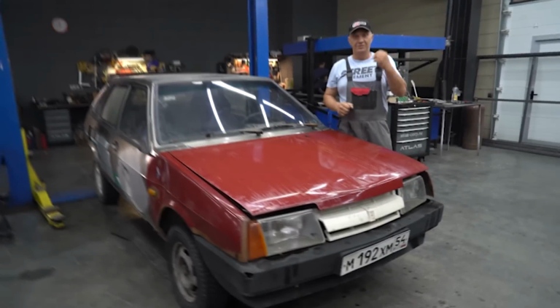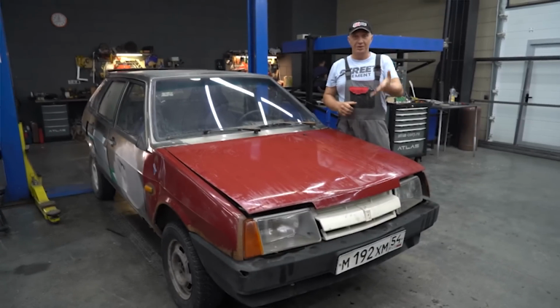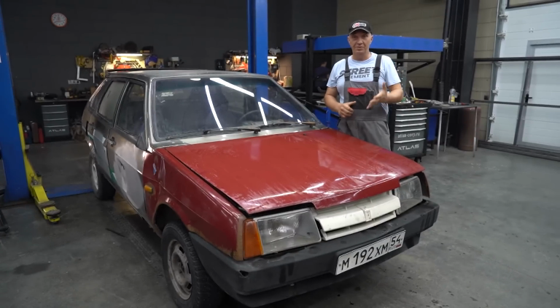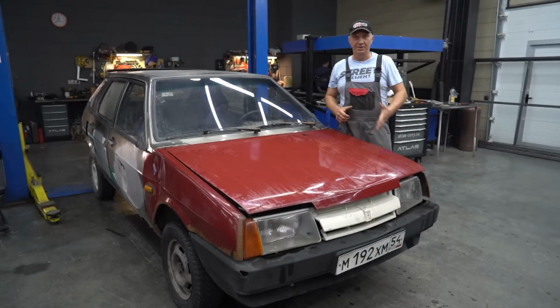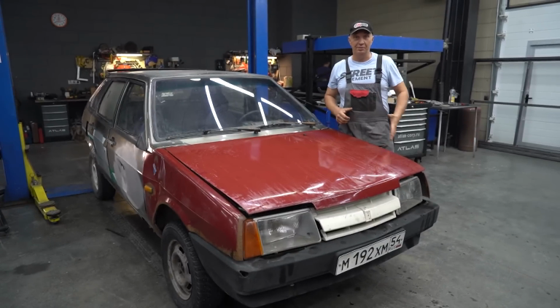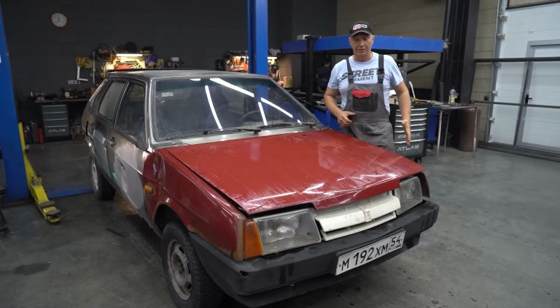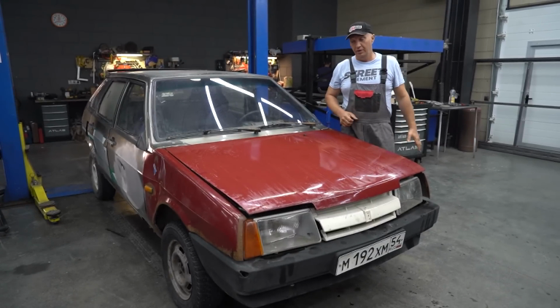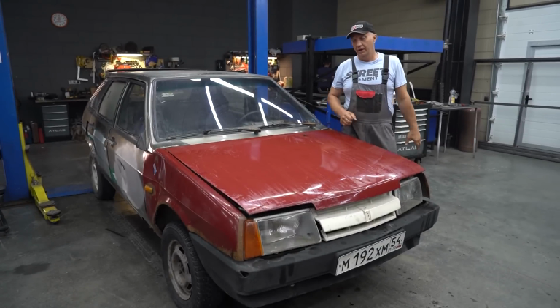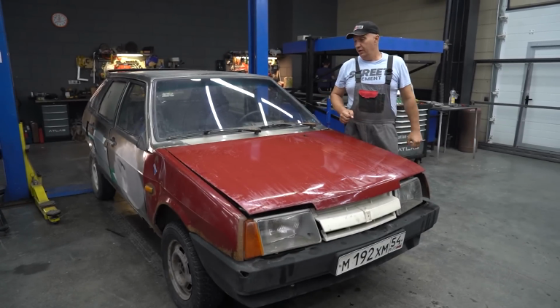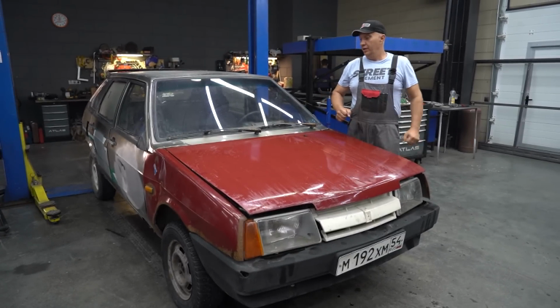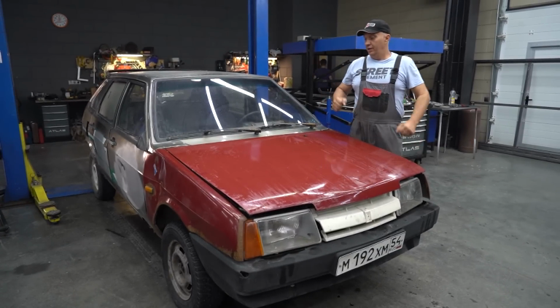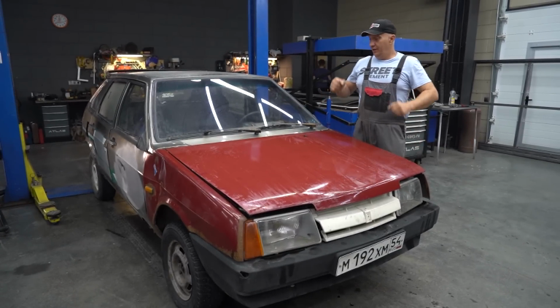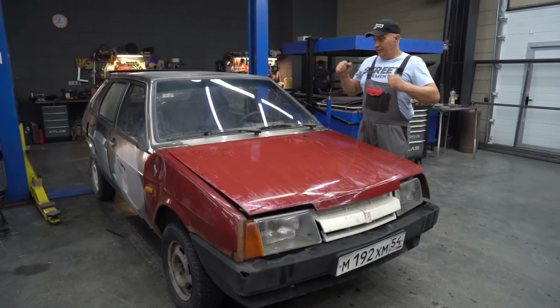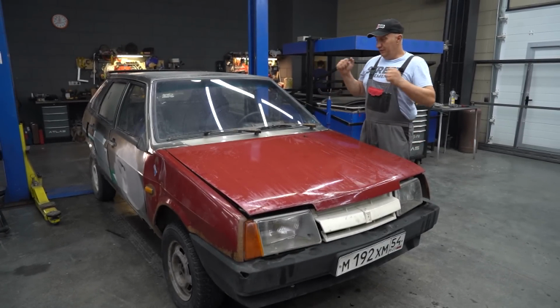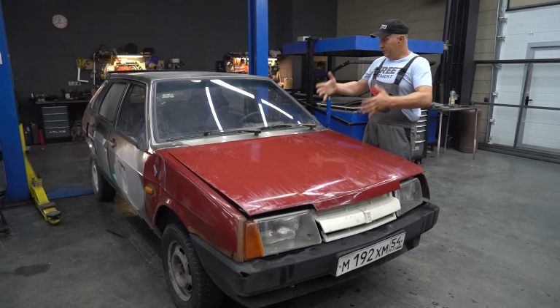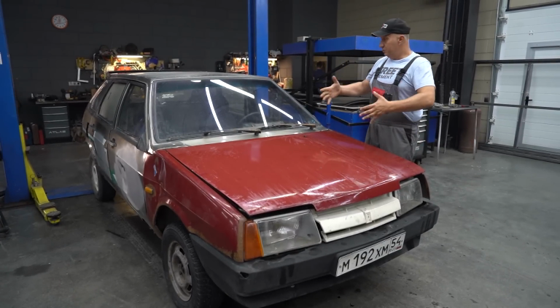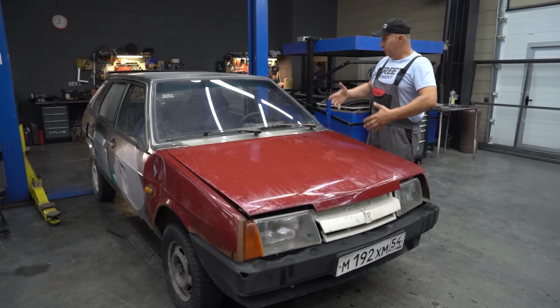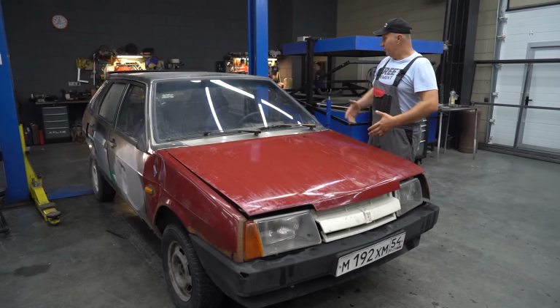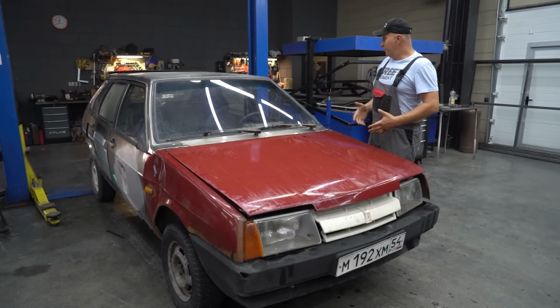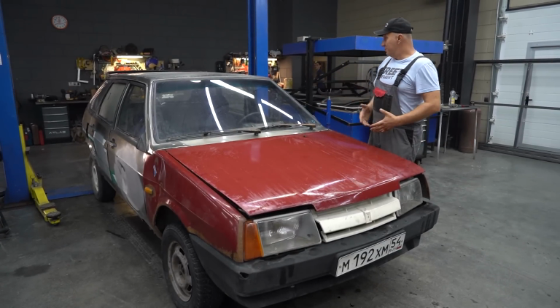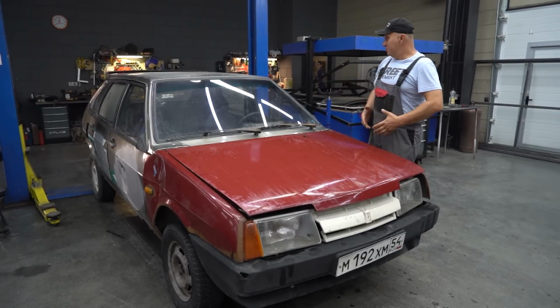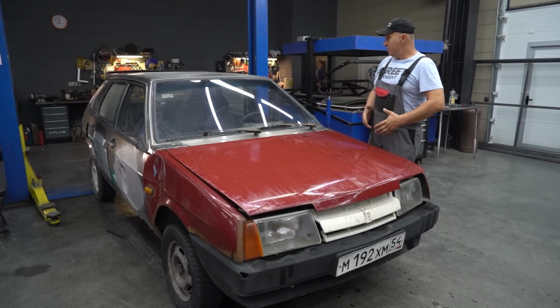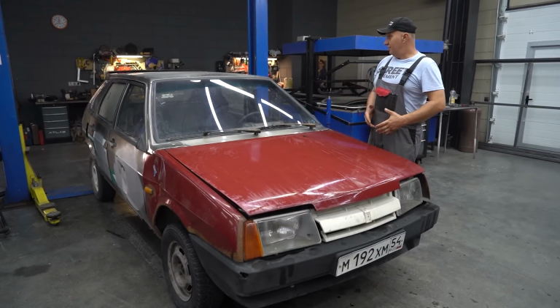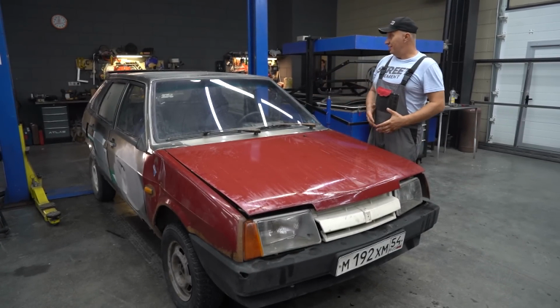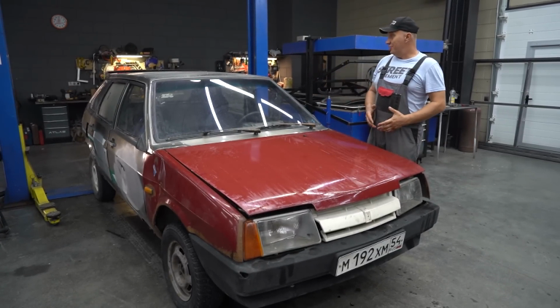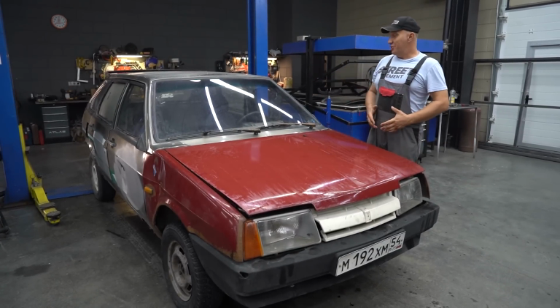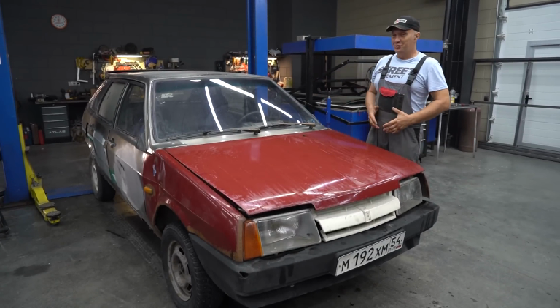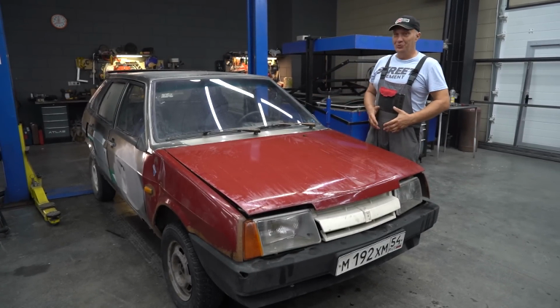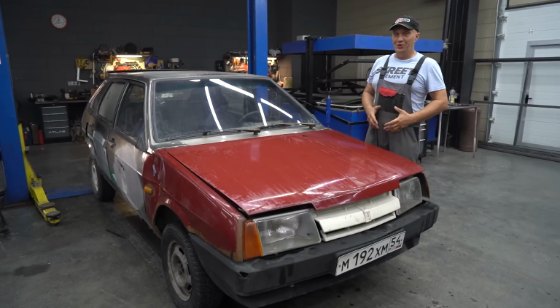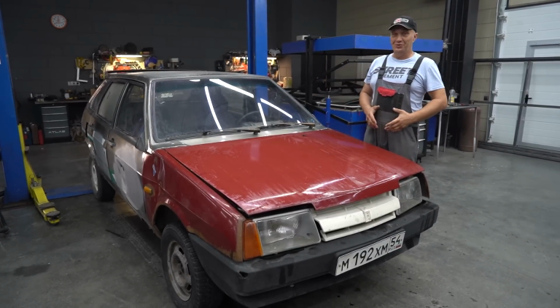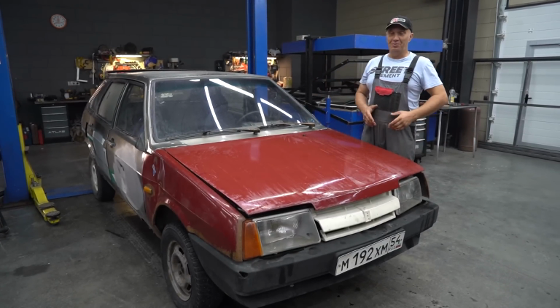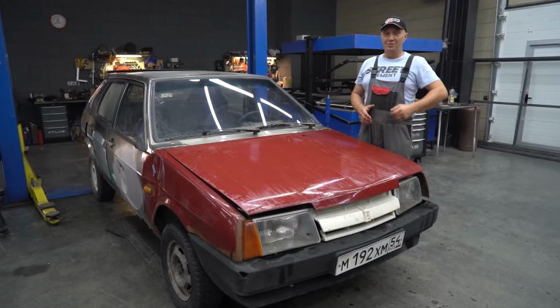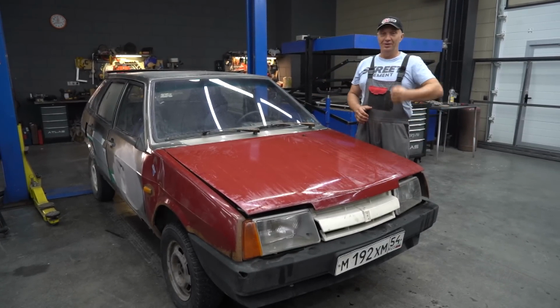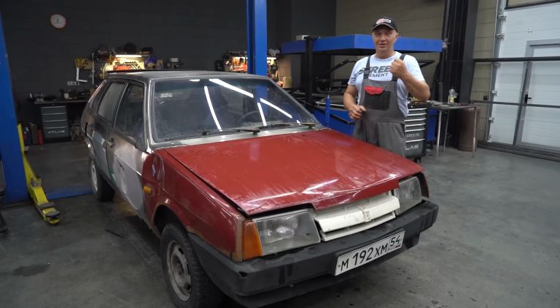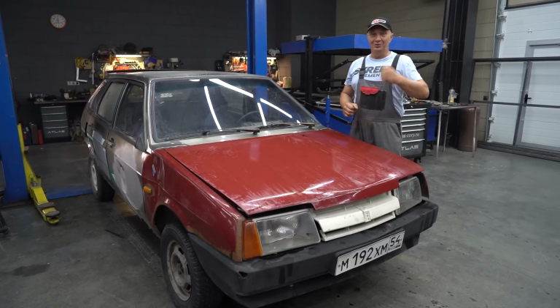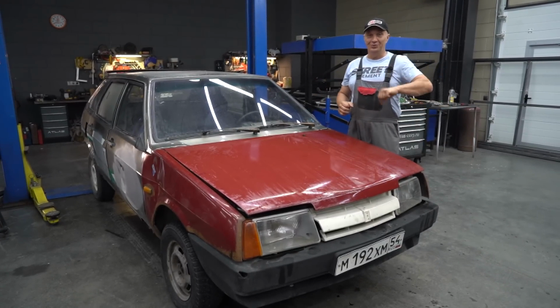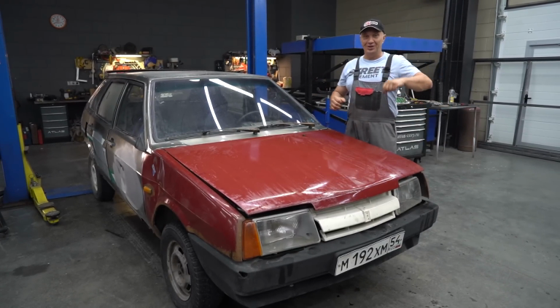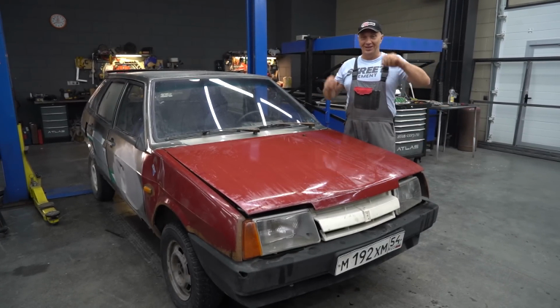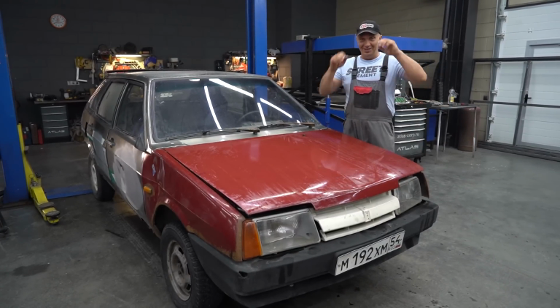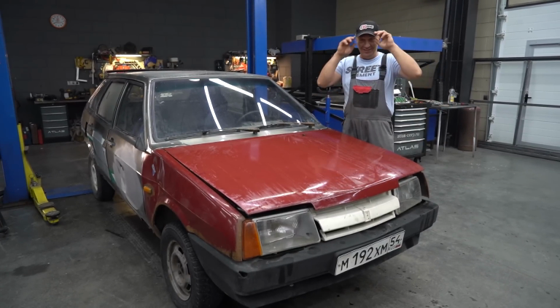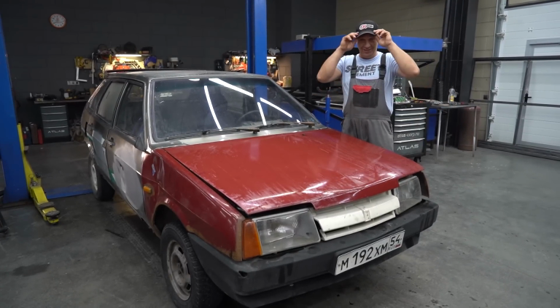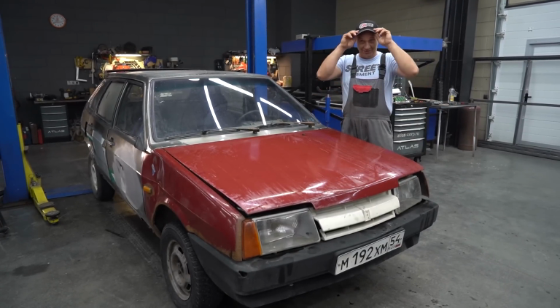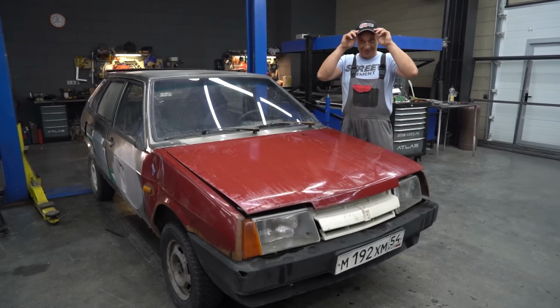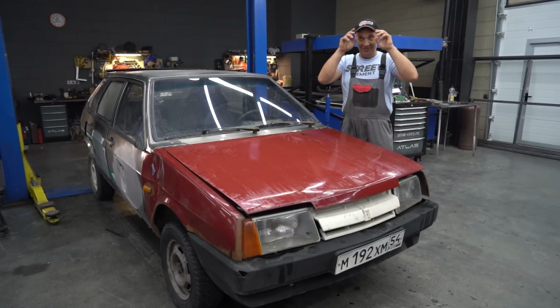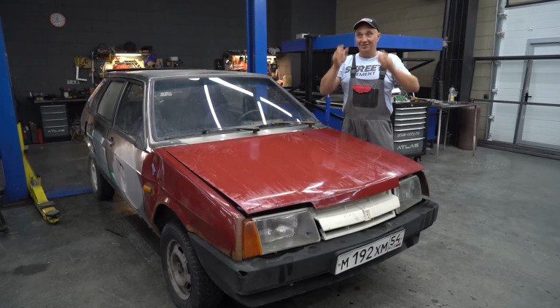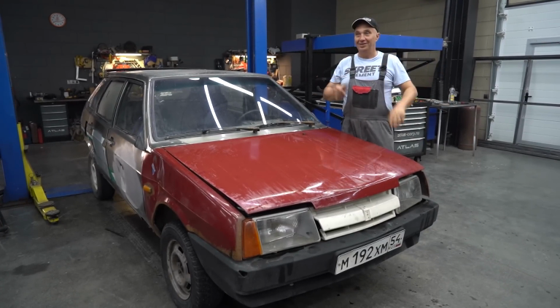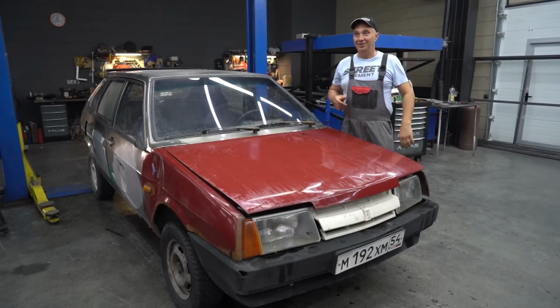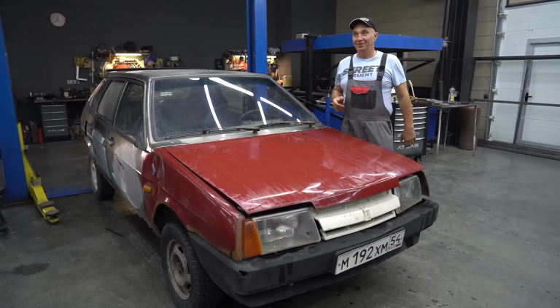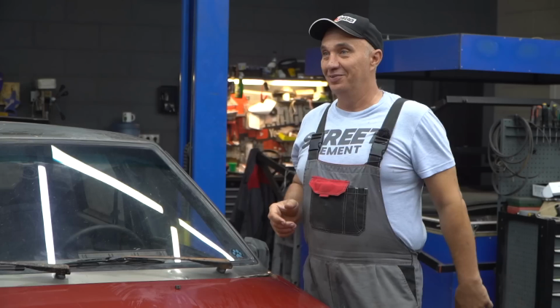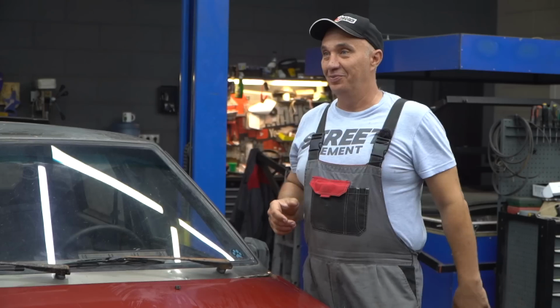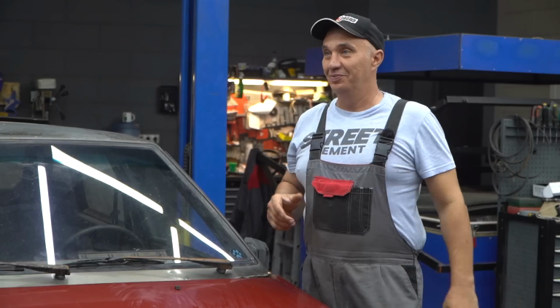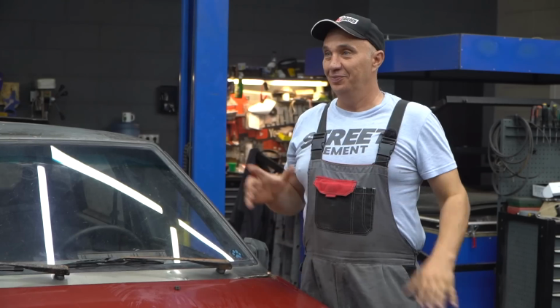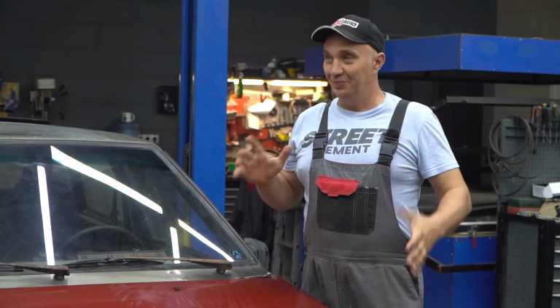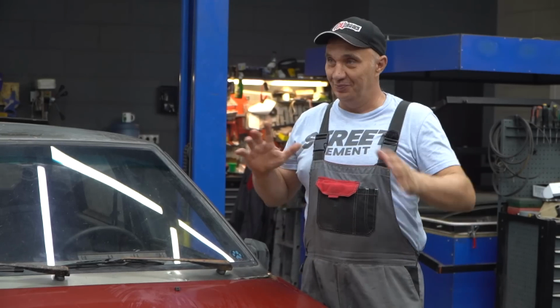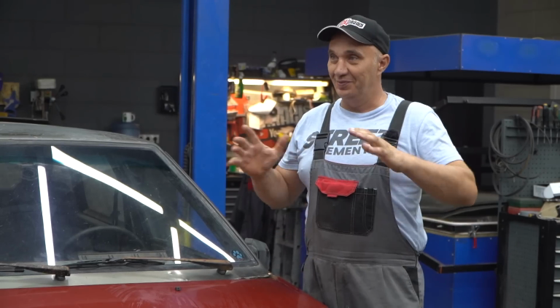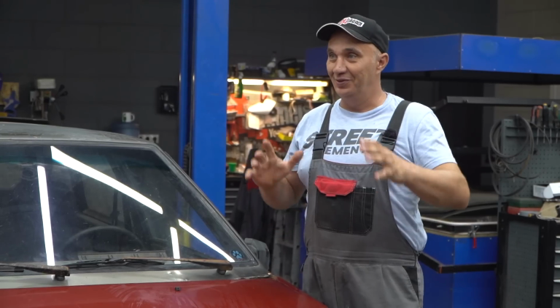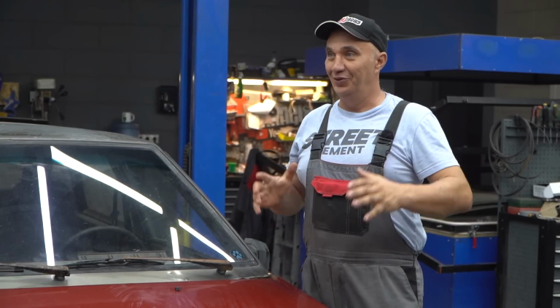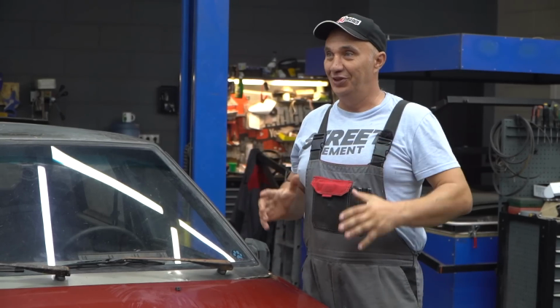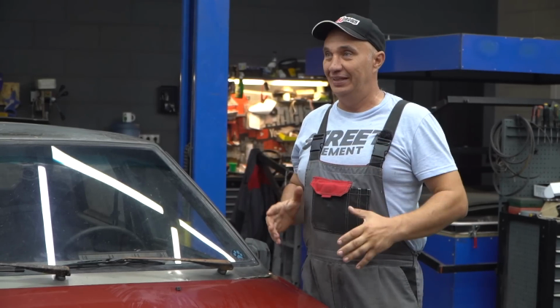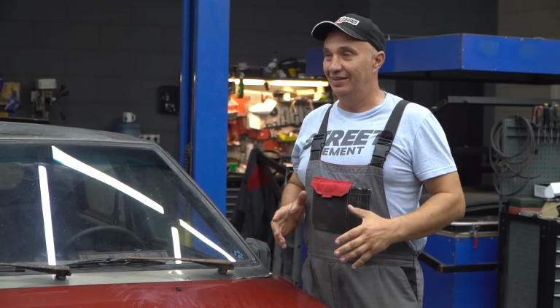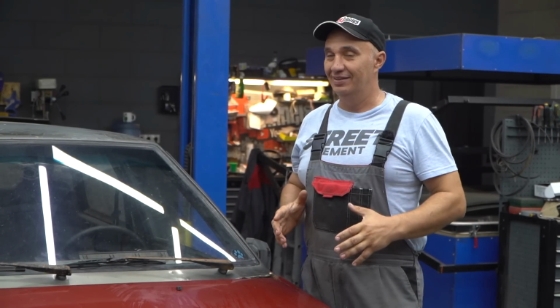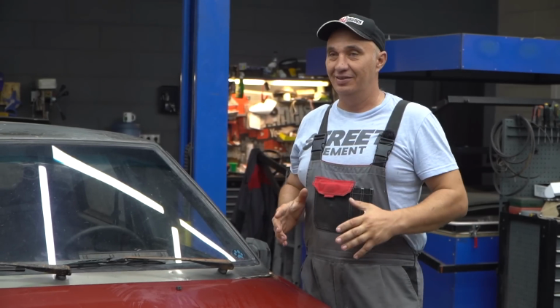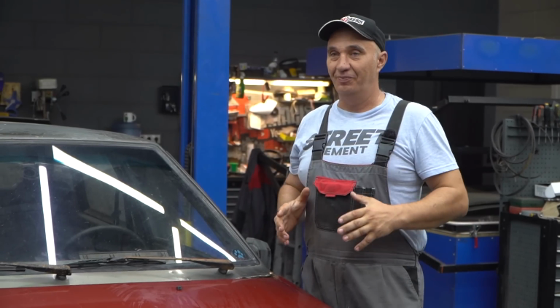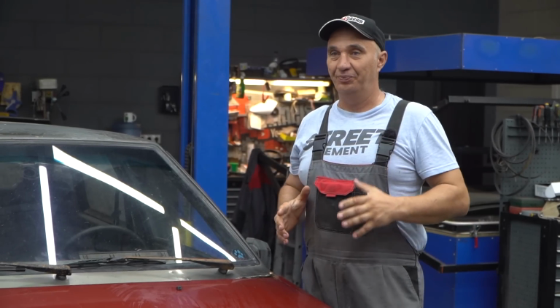Hey there, fellas. So I've got this wonderful machine right here, and an idea — a fairly interesting one.